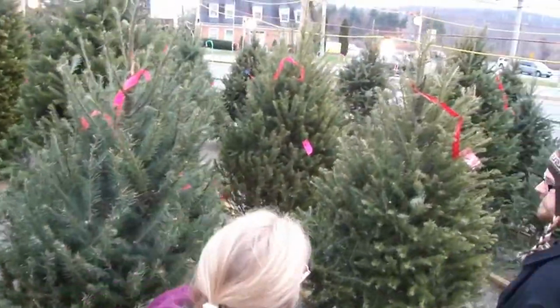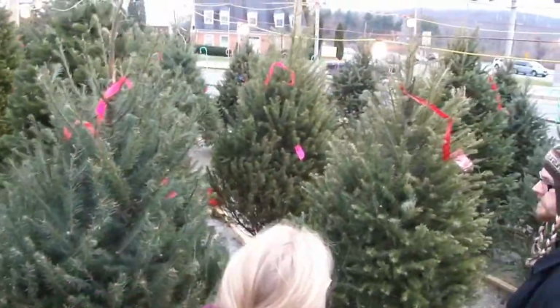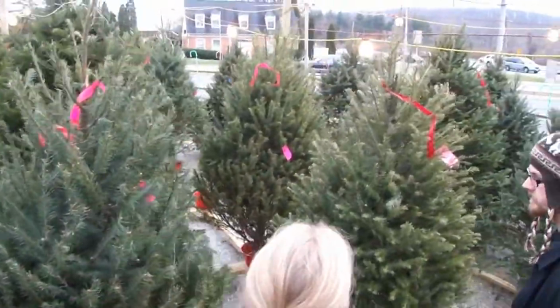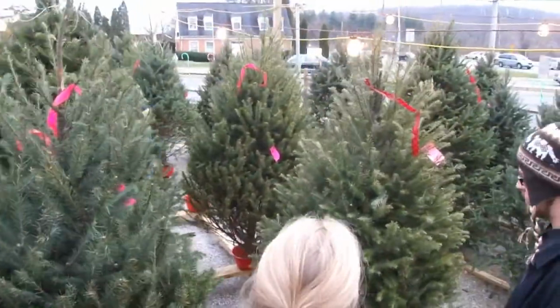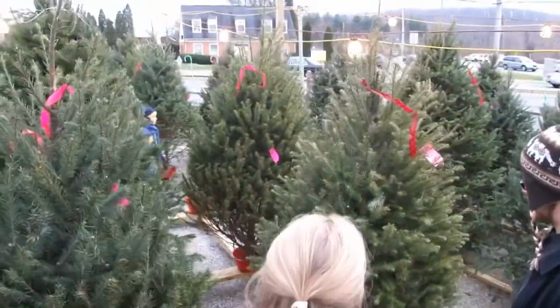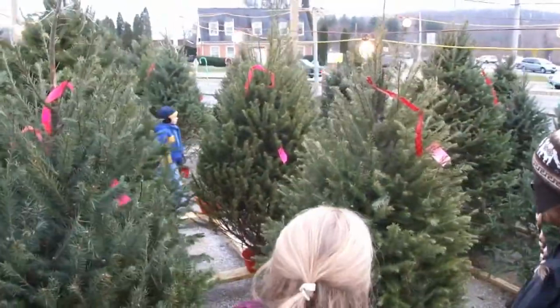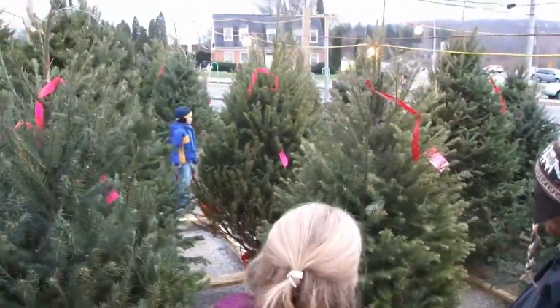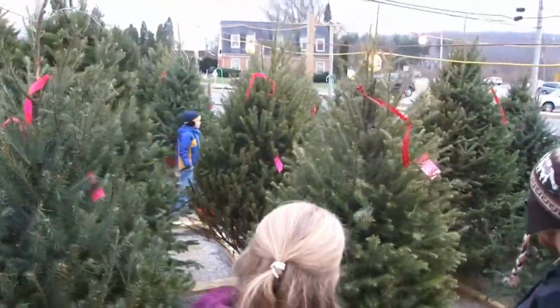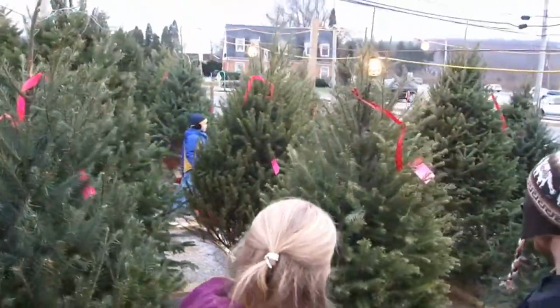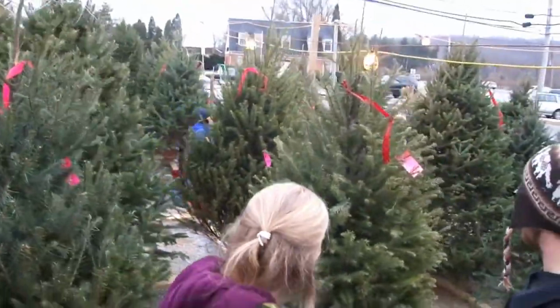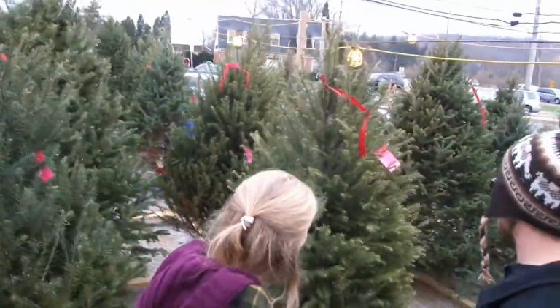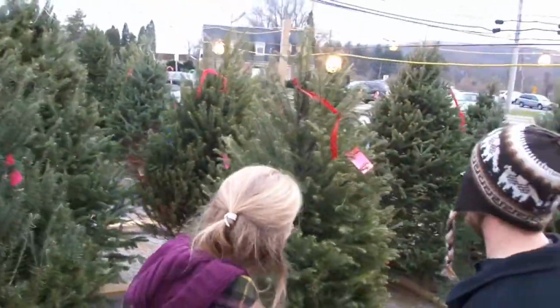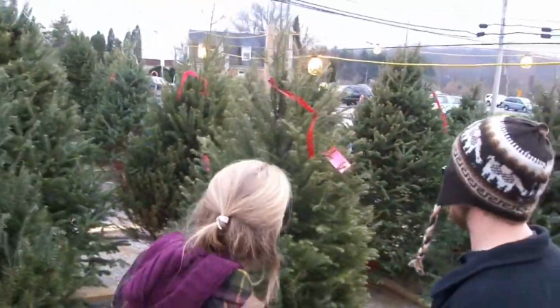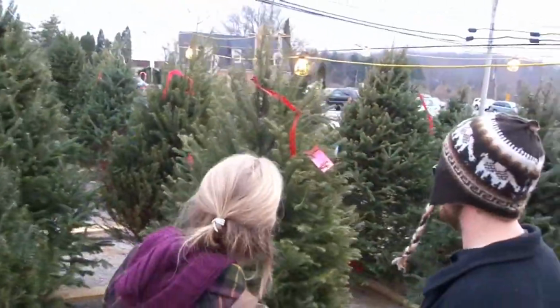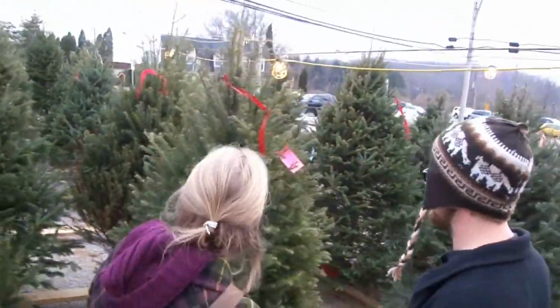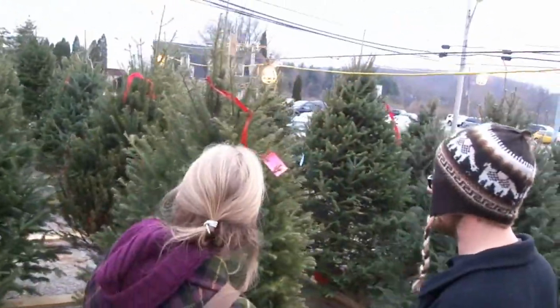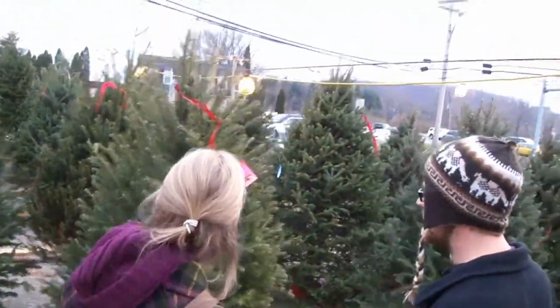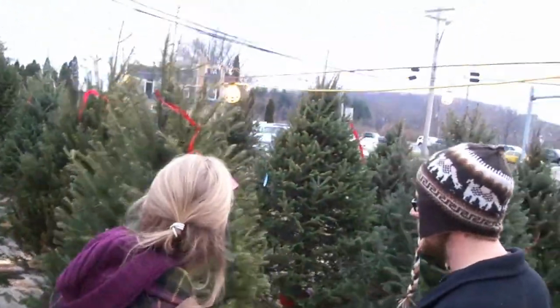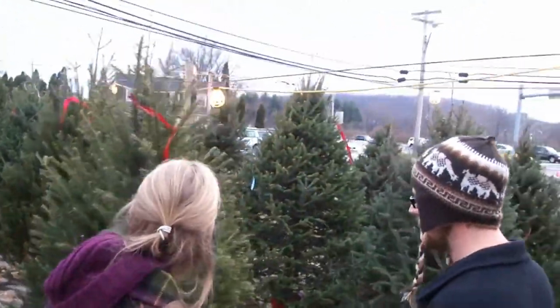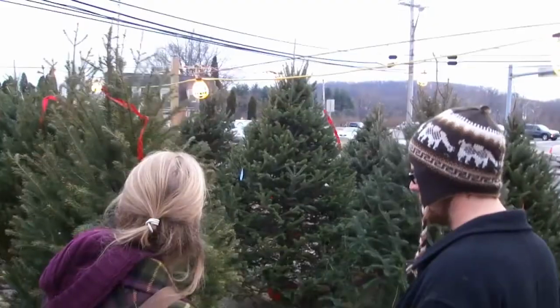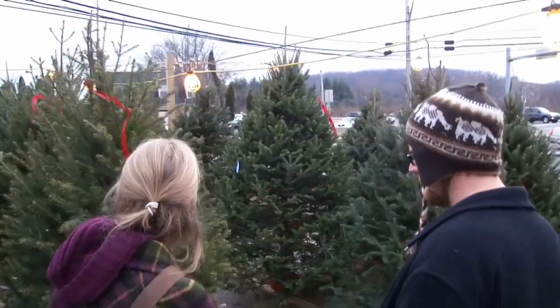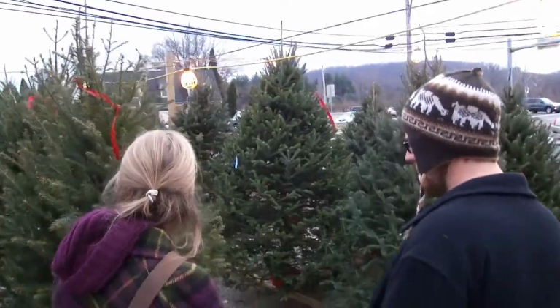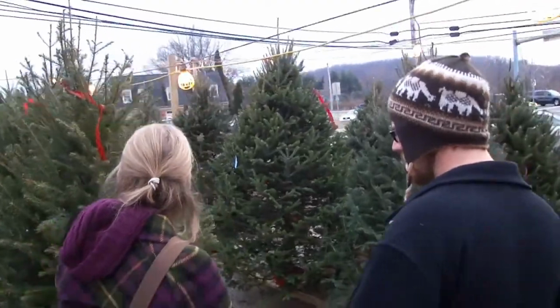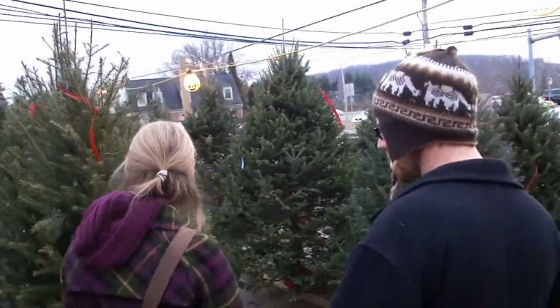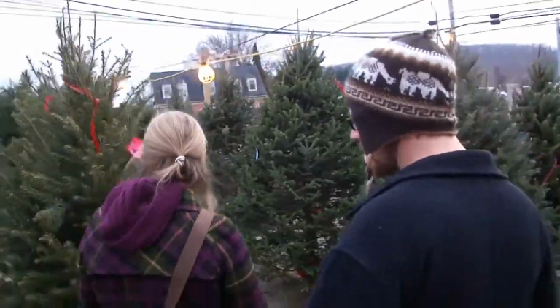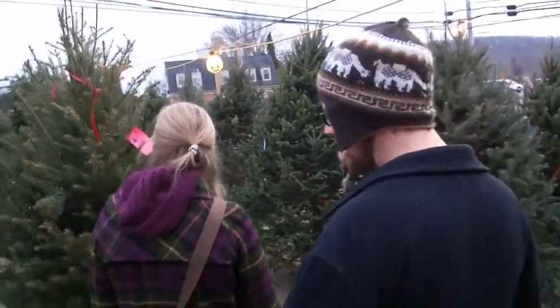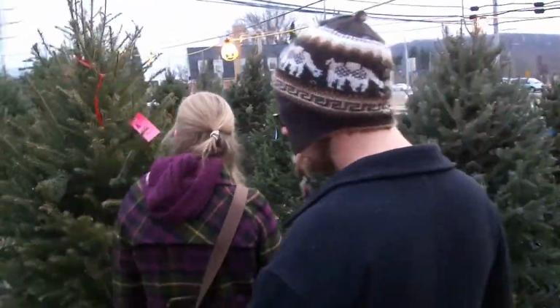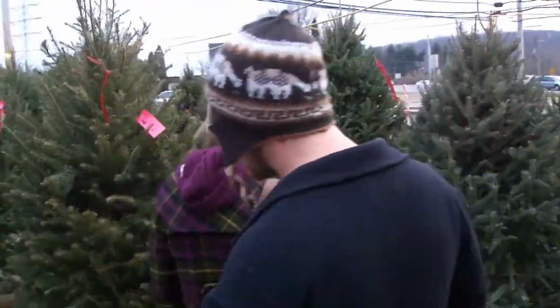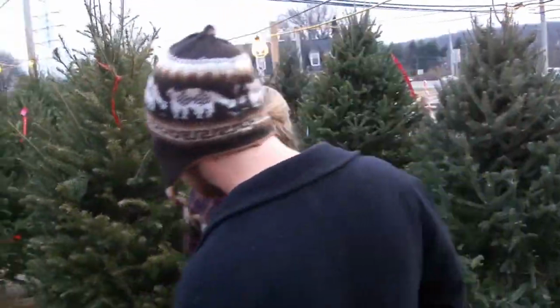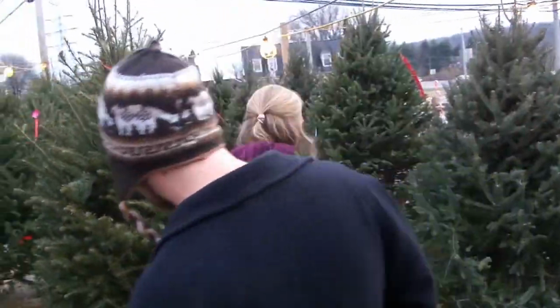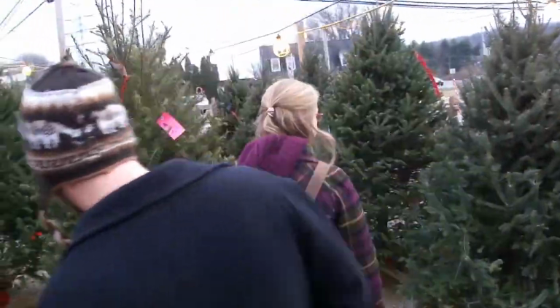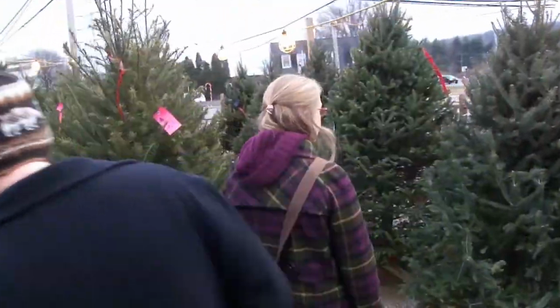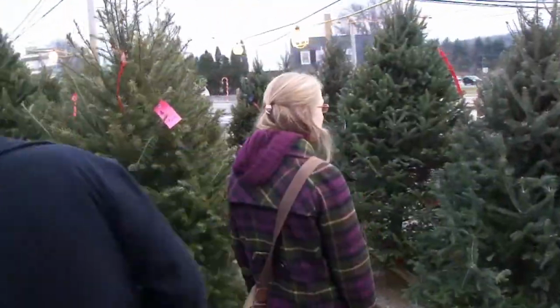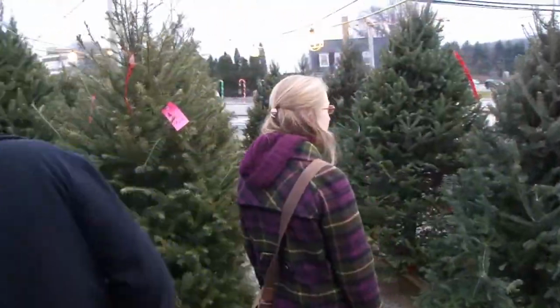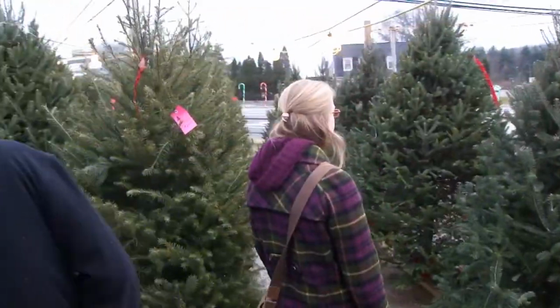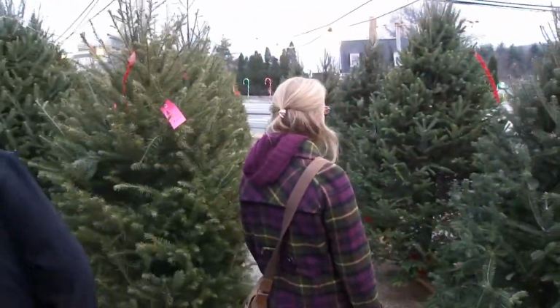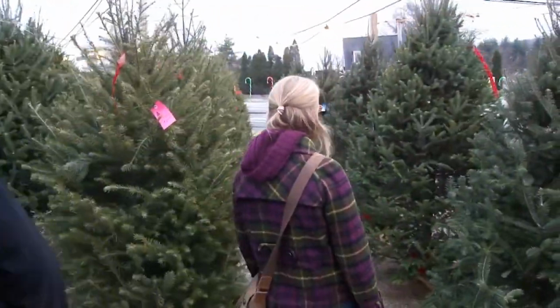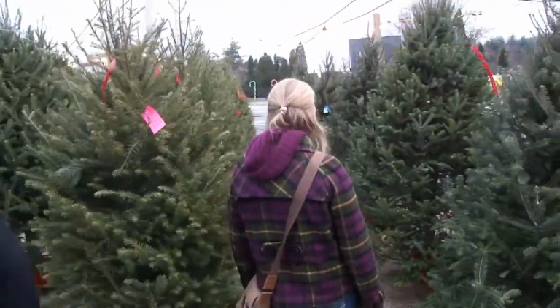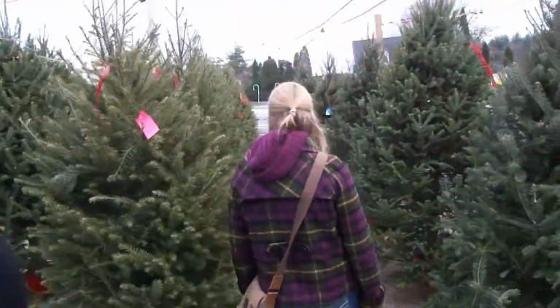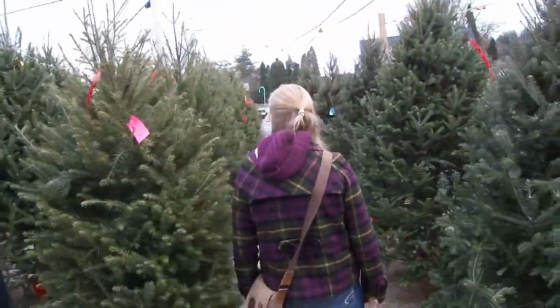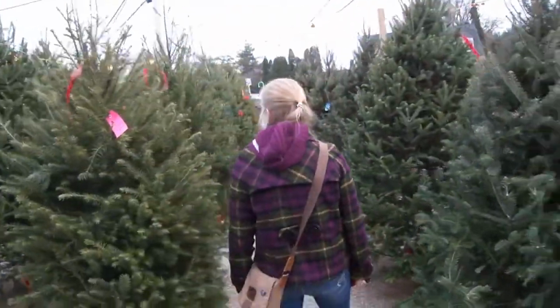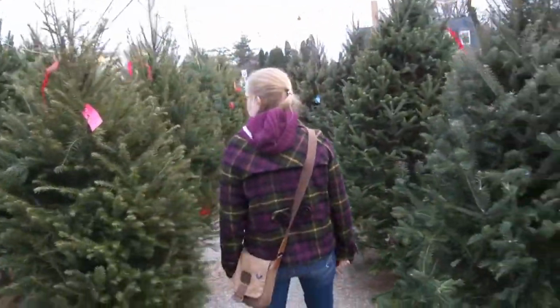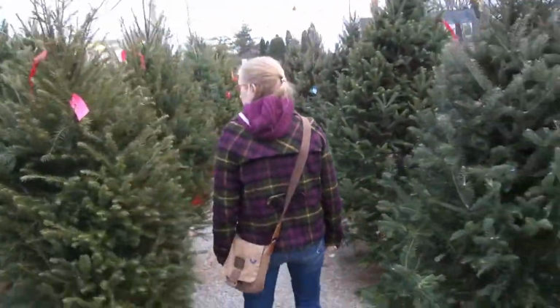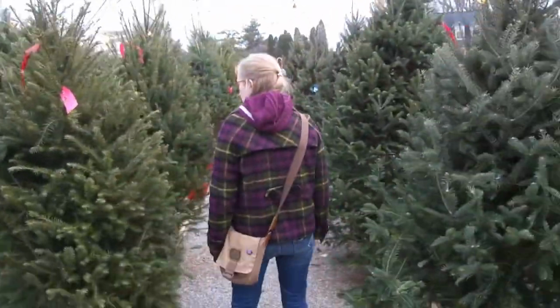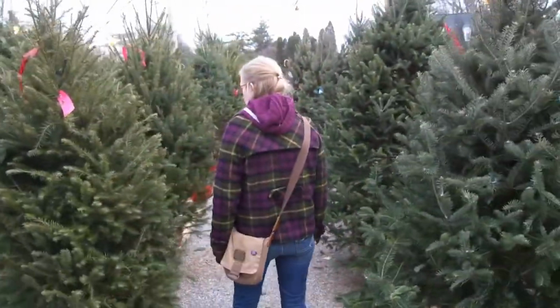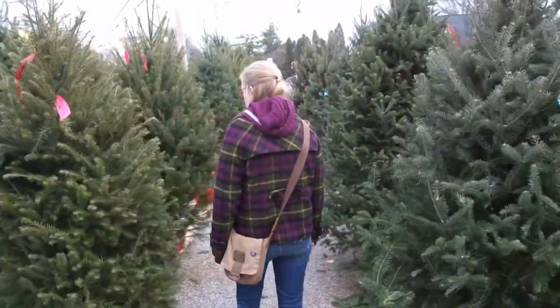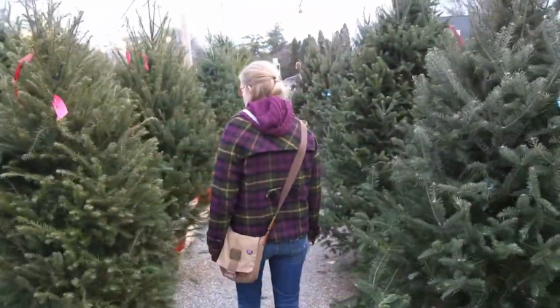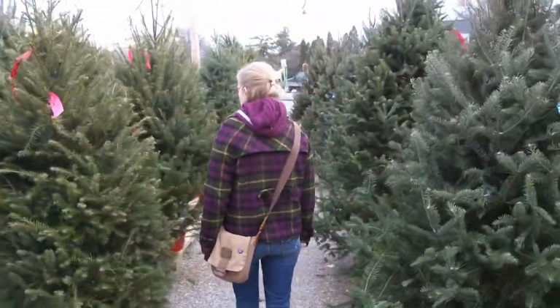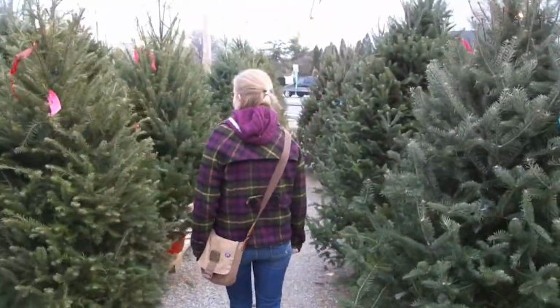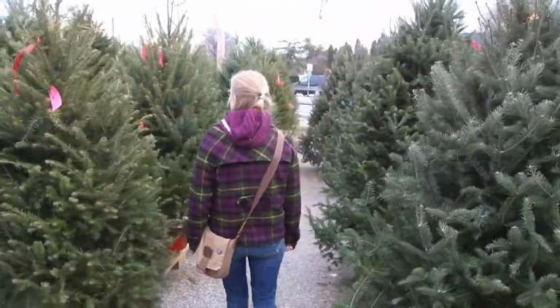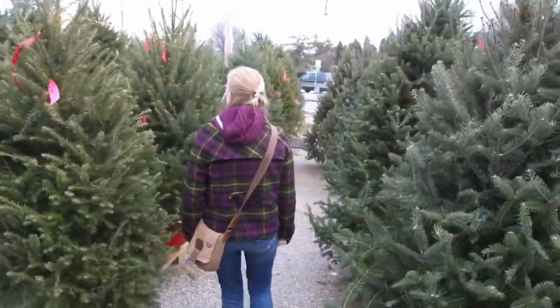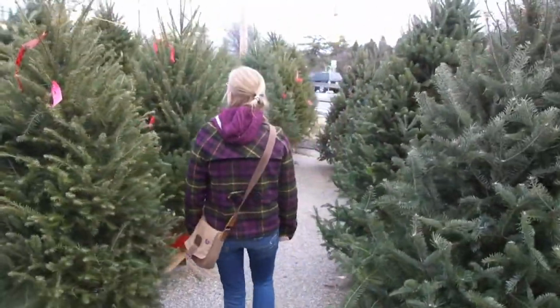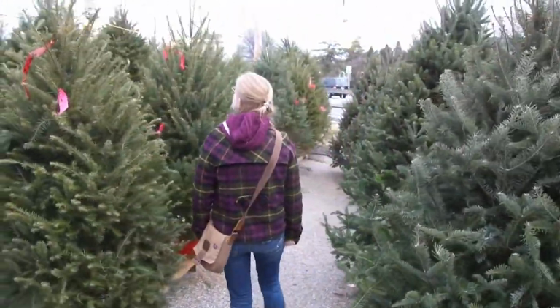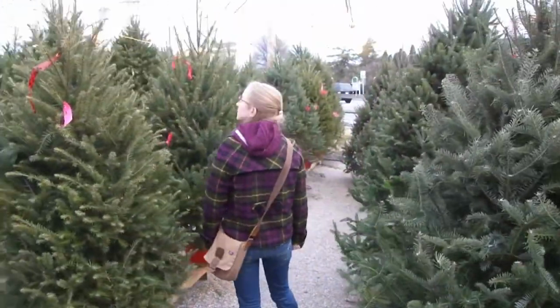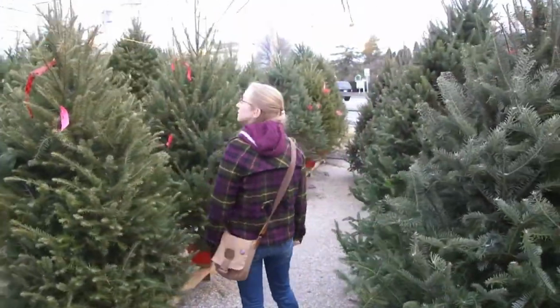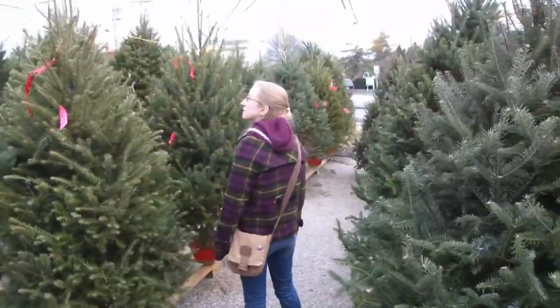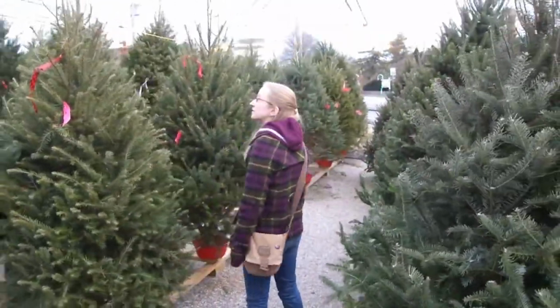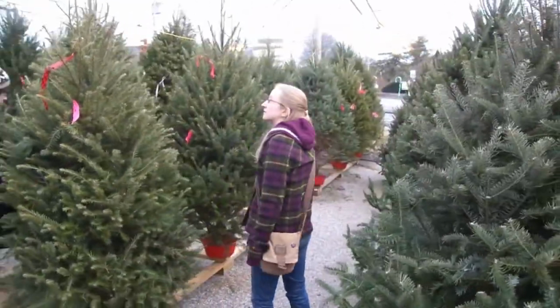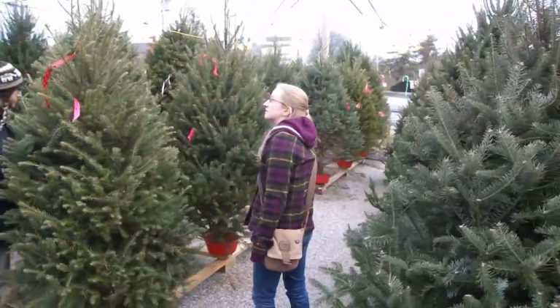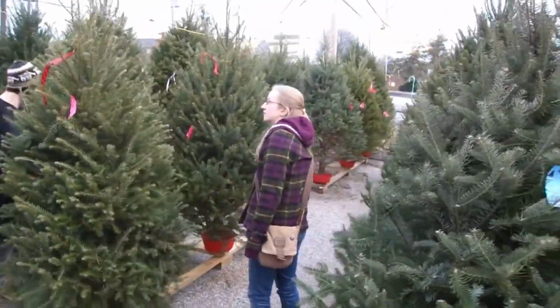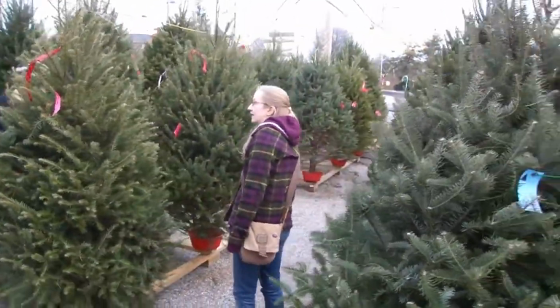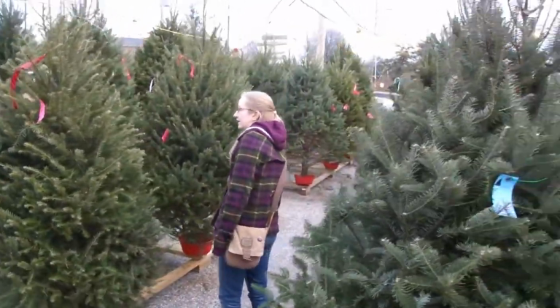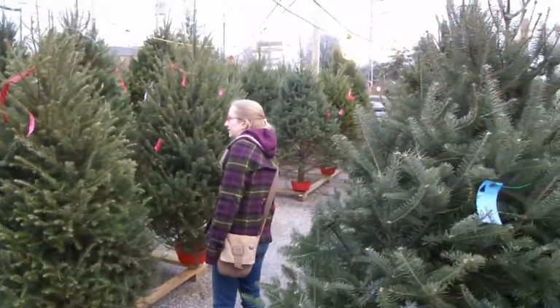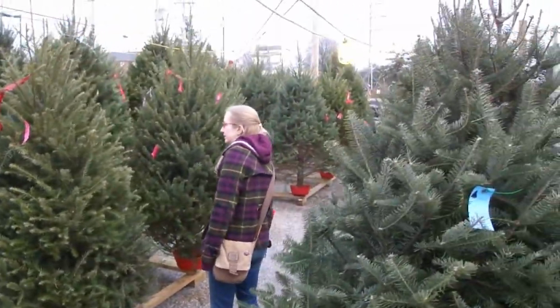Can you drill them? Yeah, we drill them. All our trees stand on pin stands on the lot, and then we sell the stands as well.